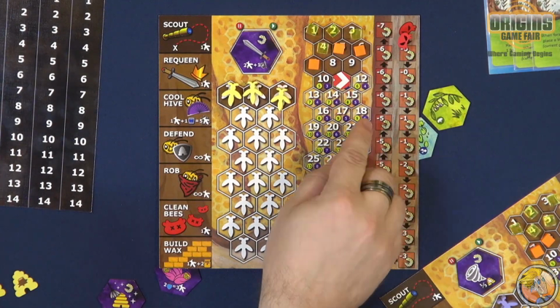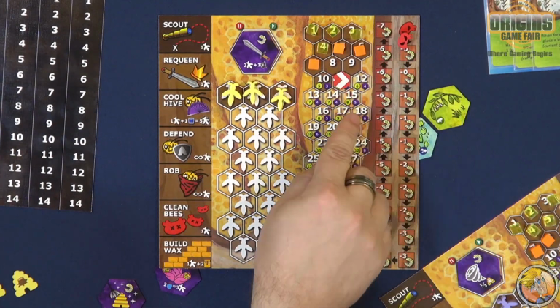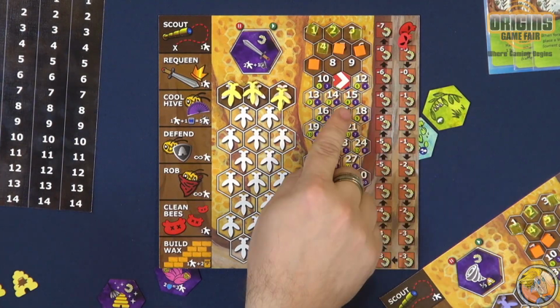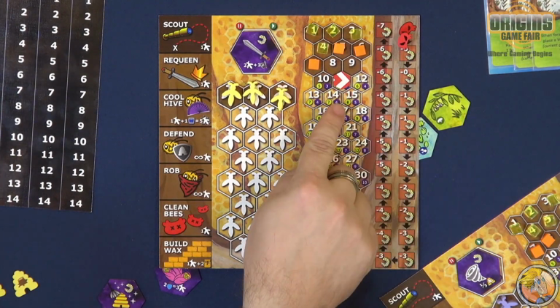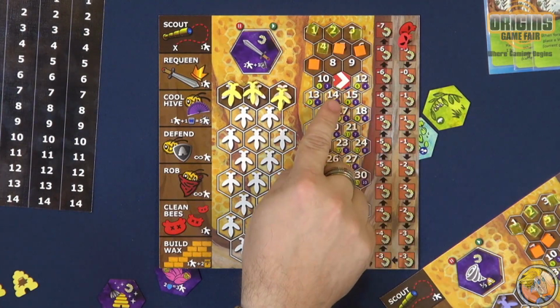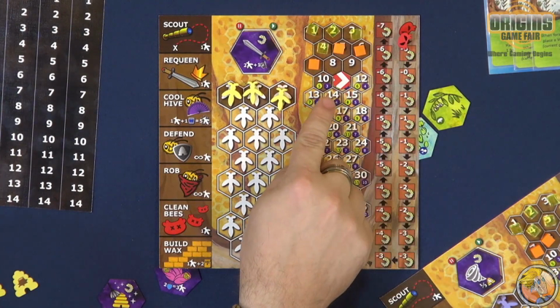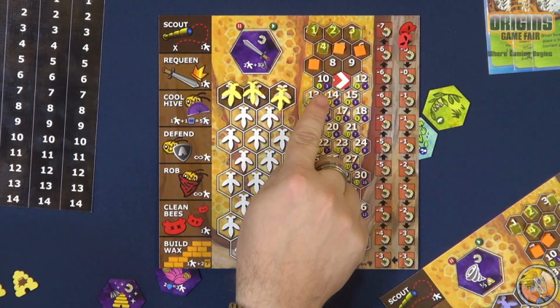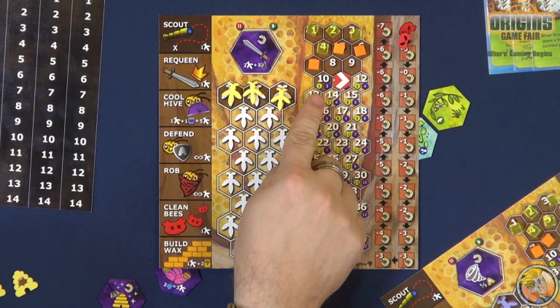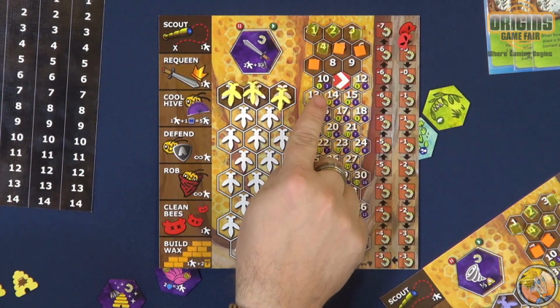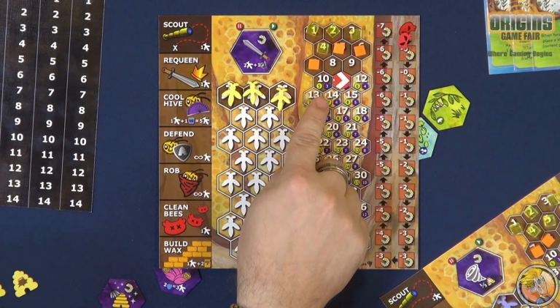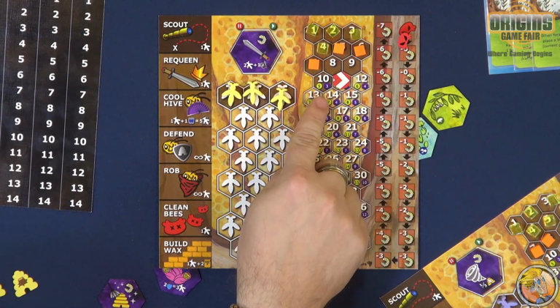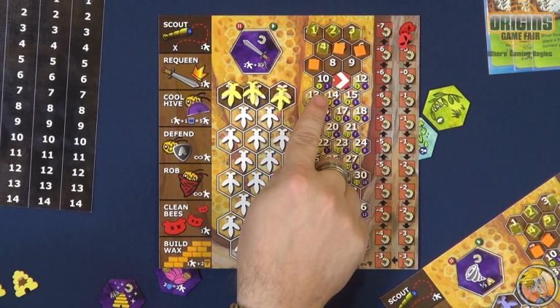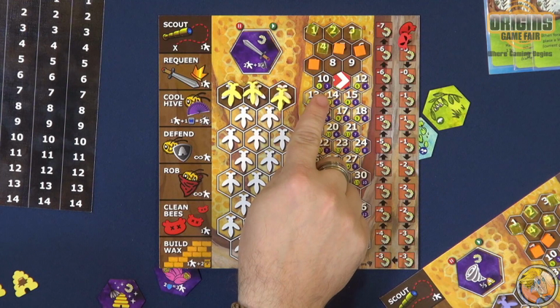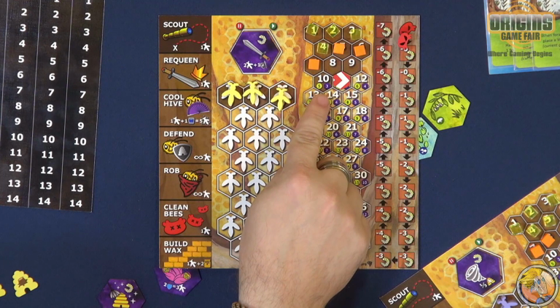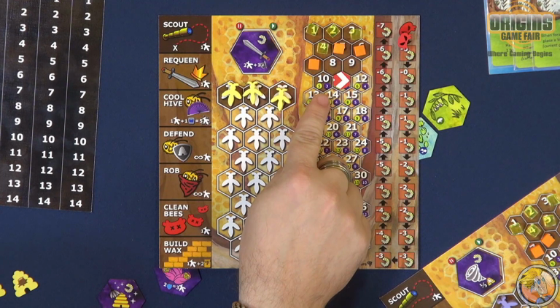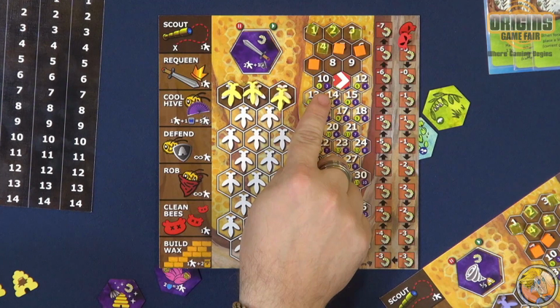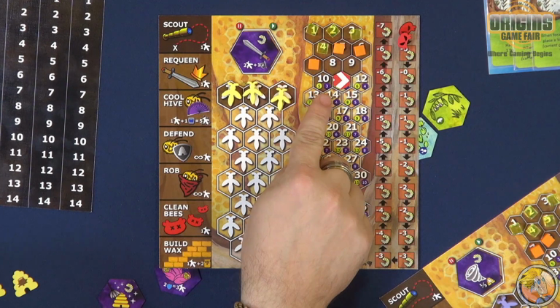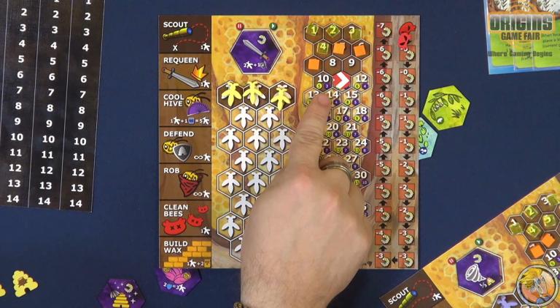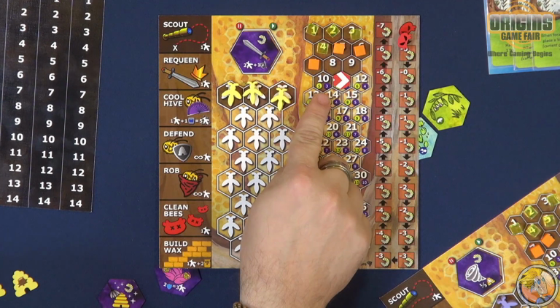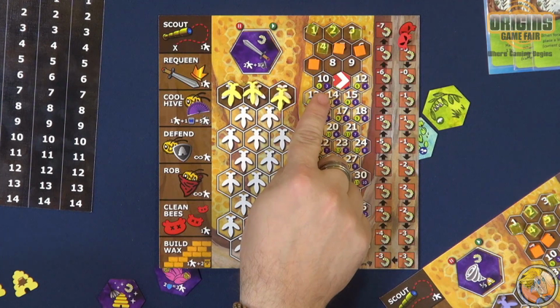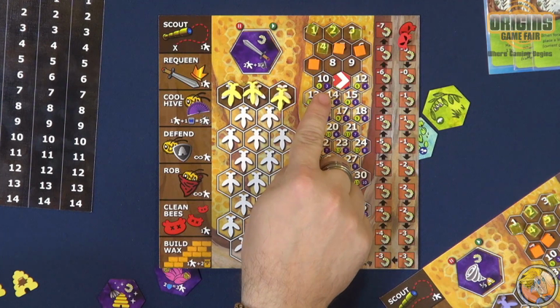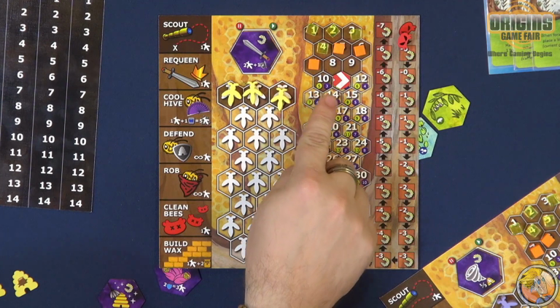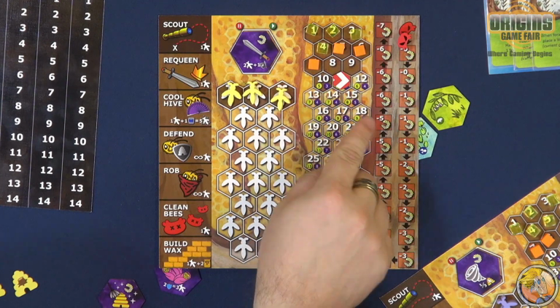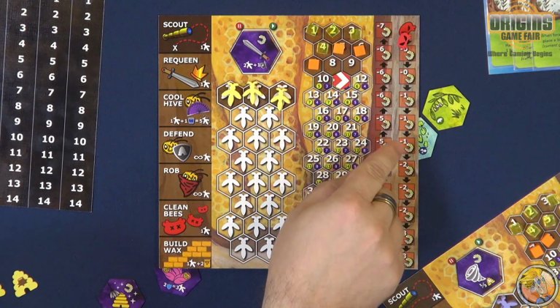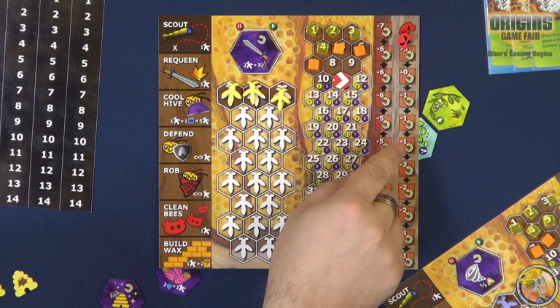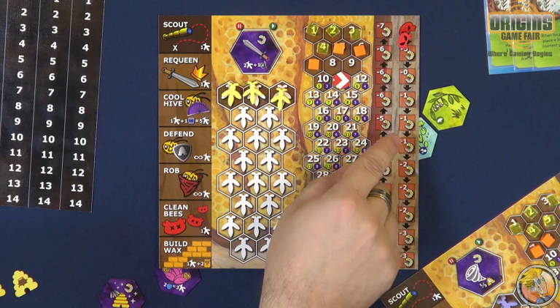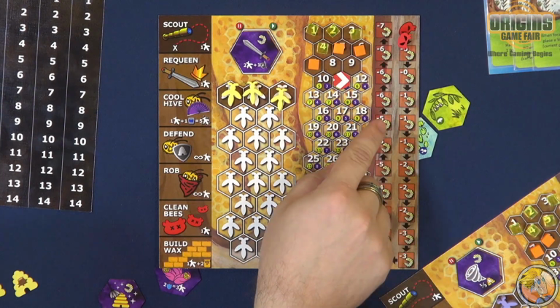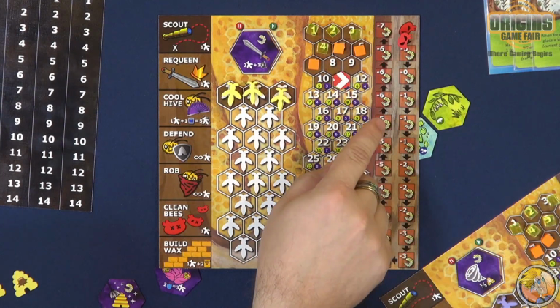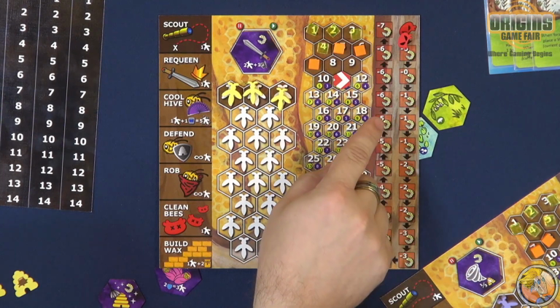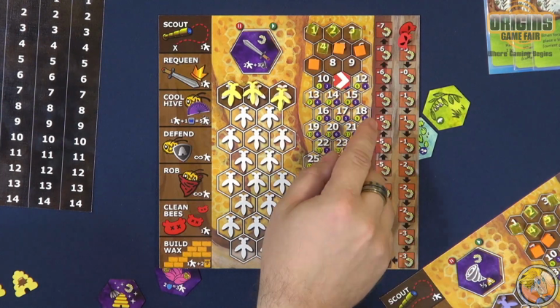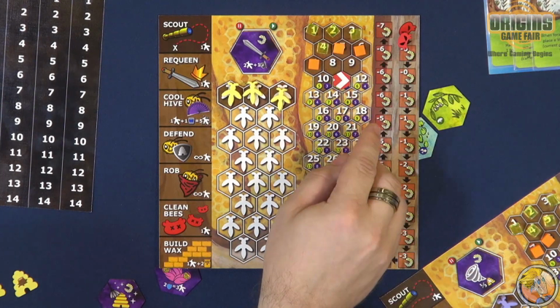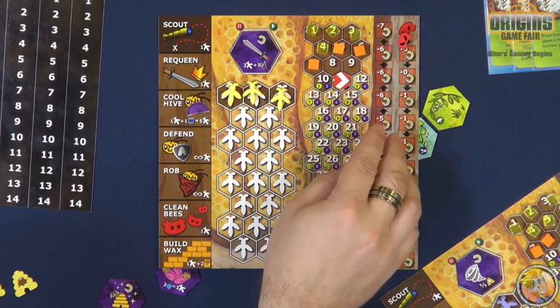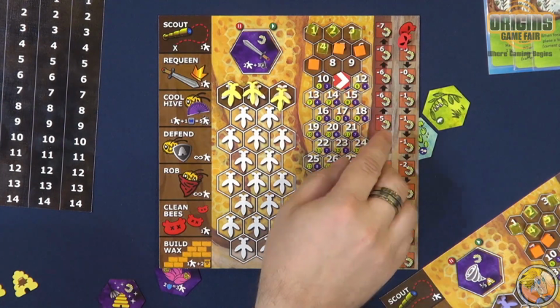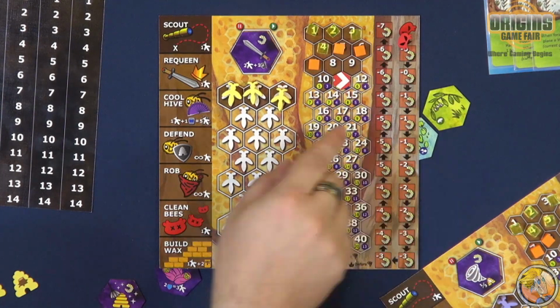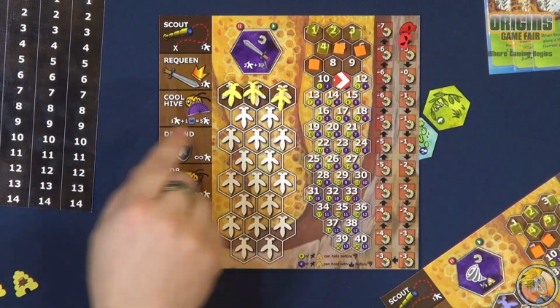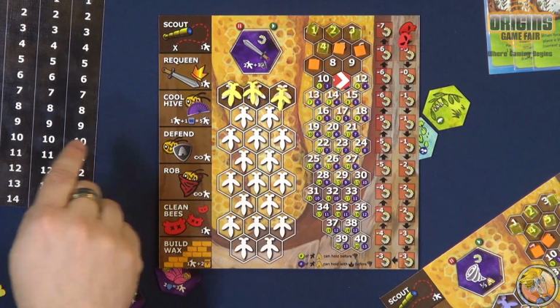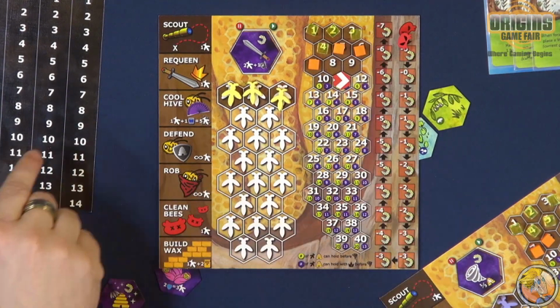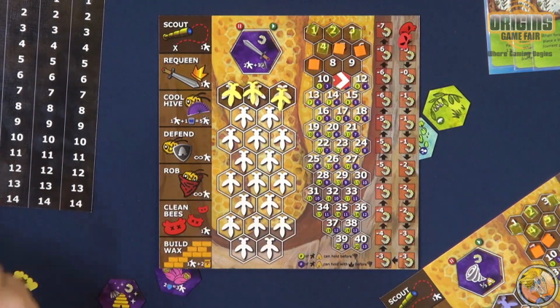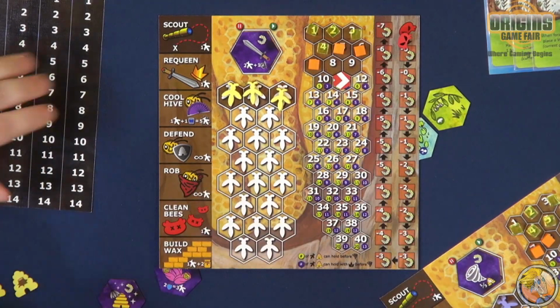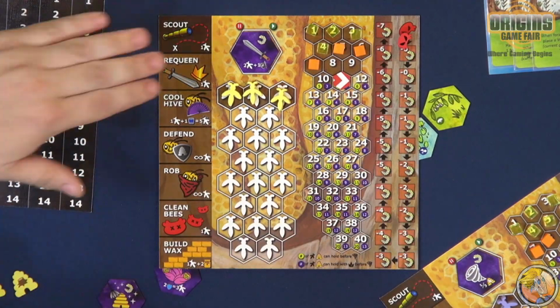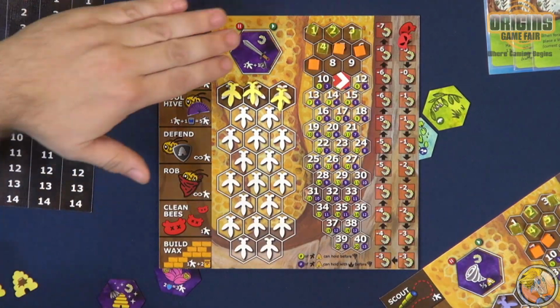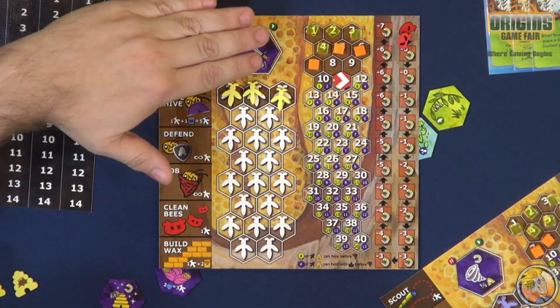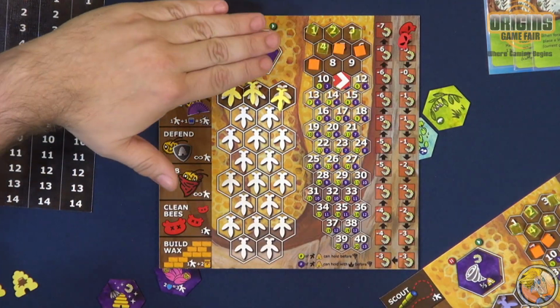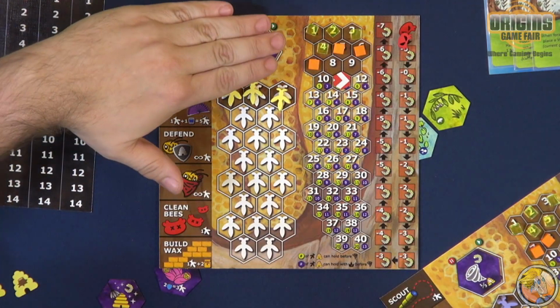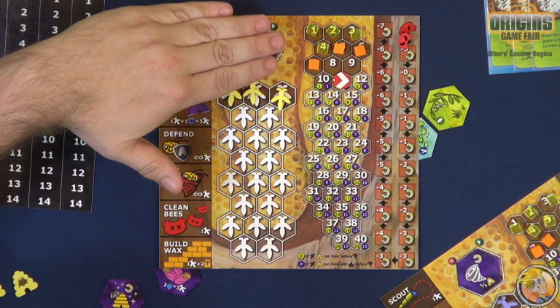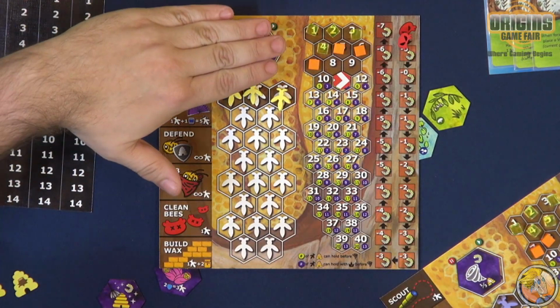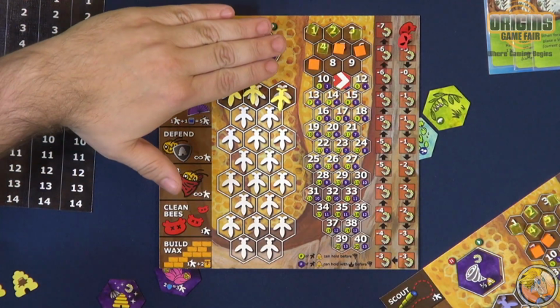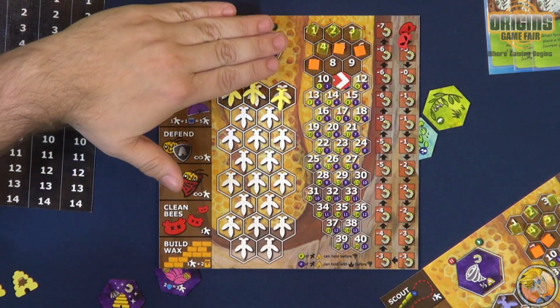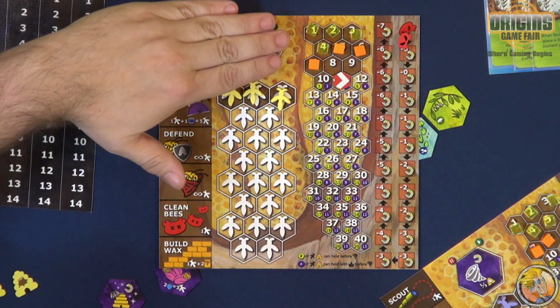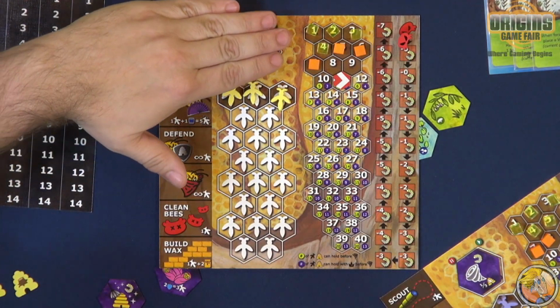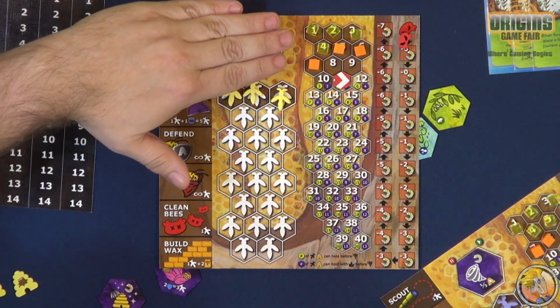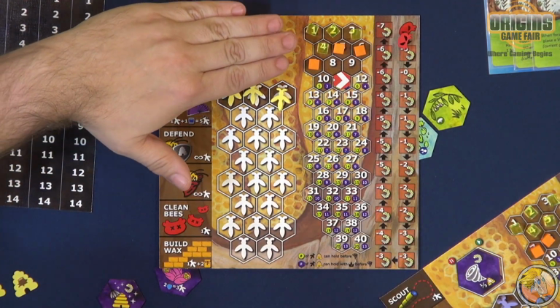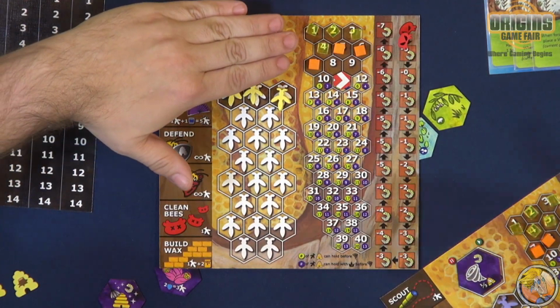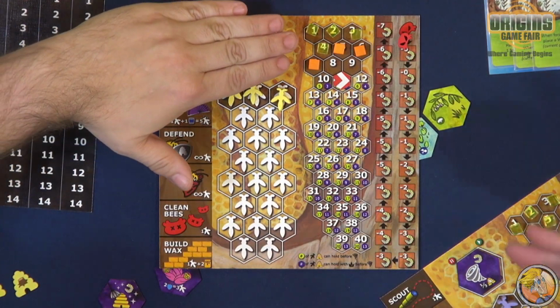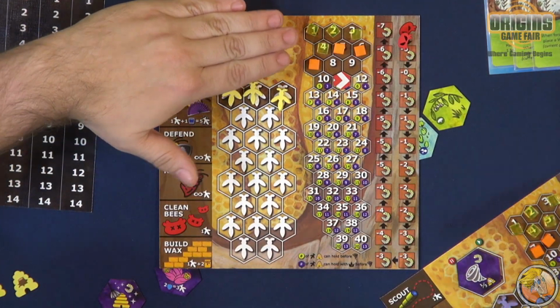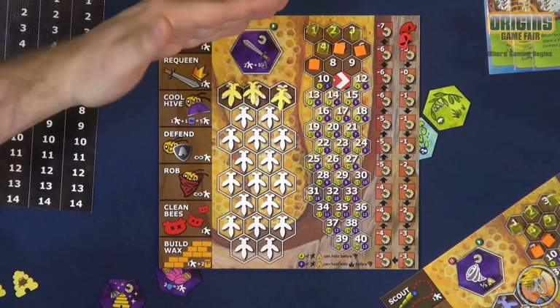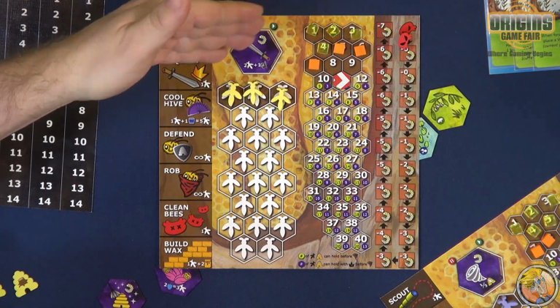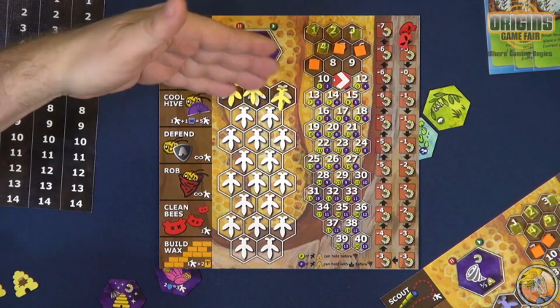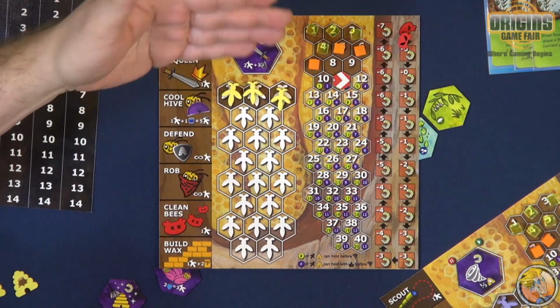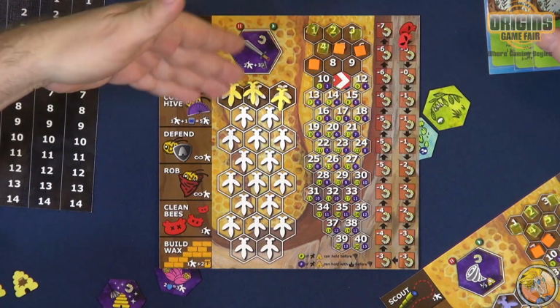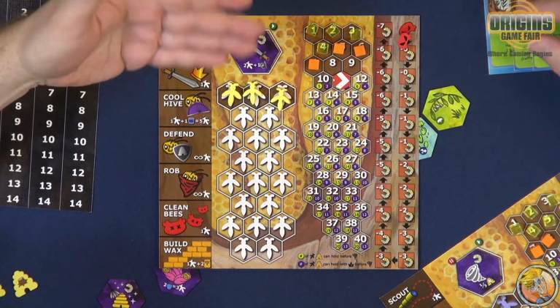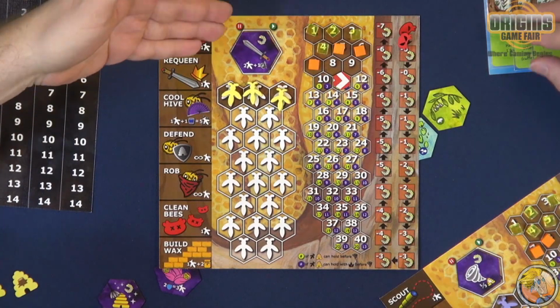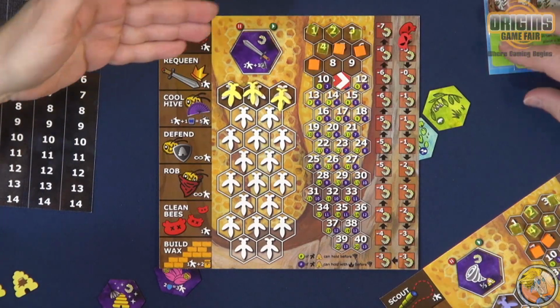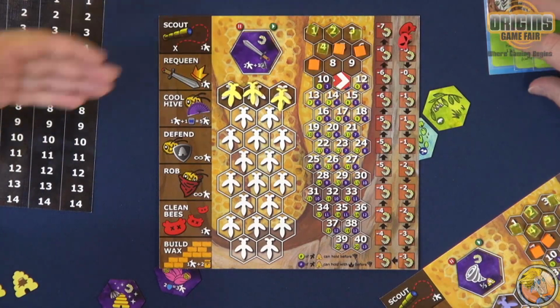So we start off with ten spaces of comb, and normally this would be empty, but I started off filling it with just some stuff for the game so it gives us something to work with.